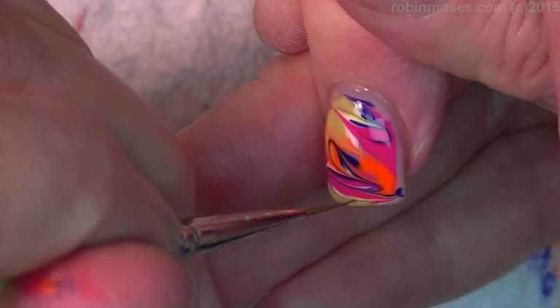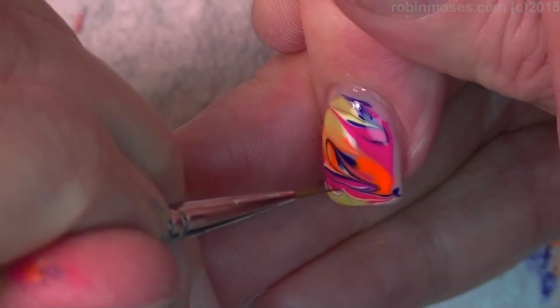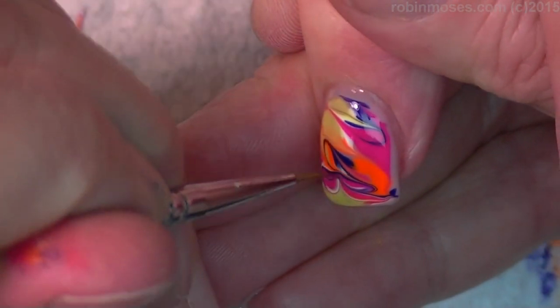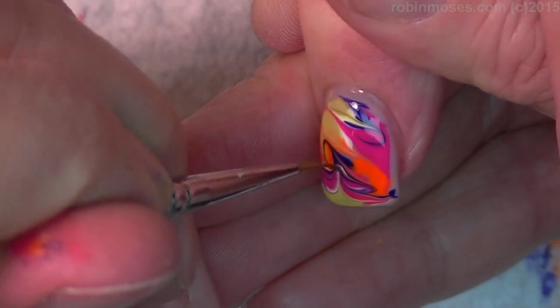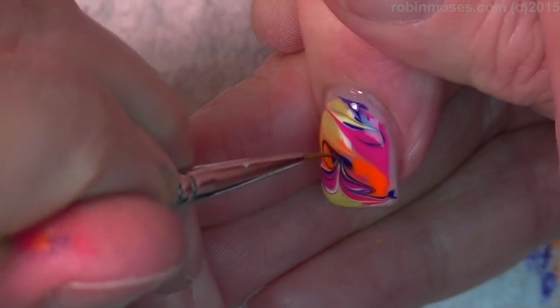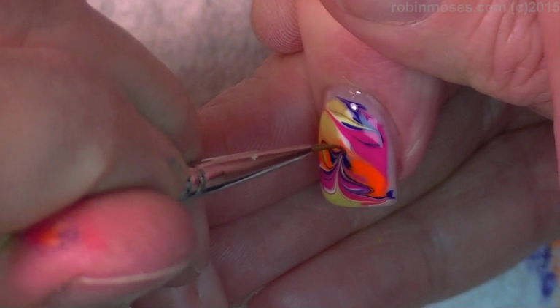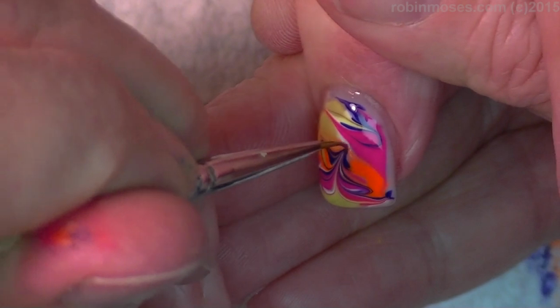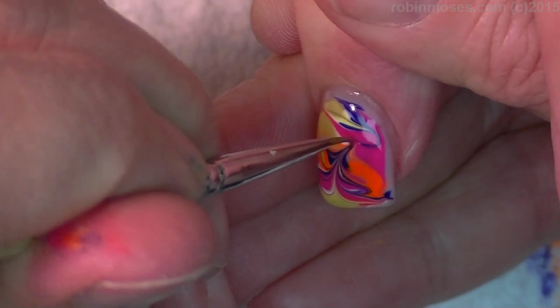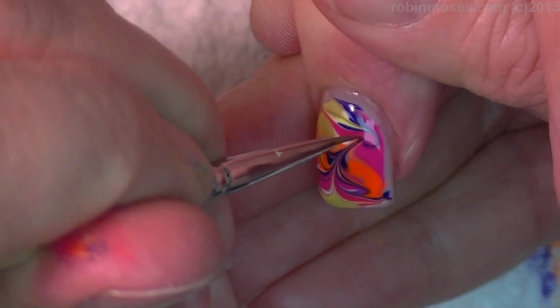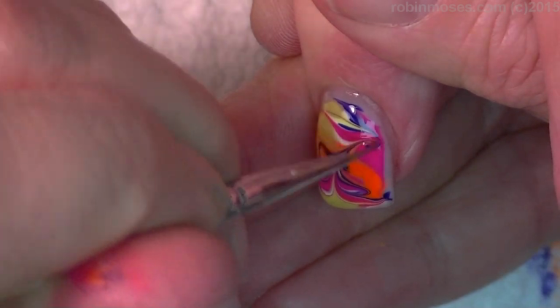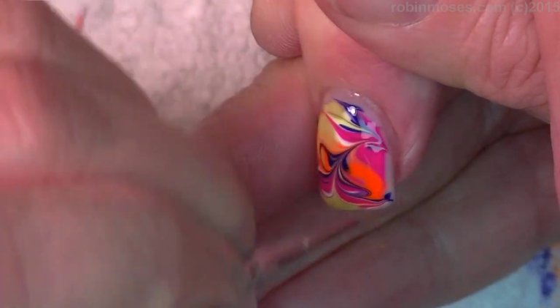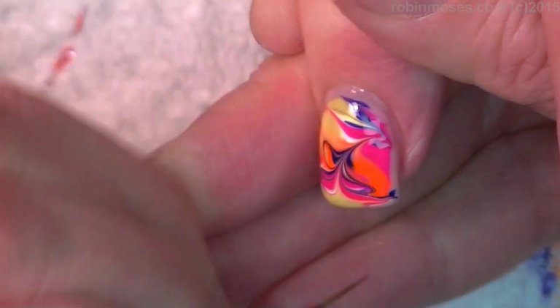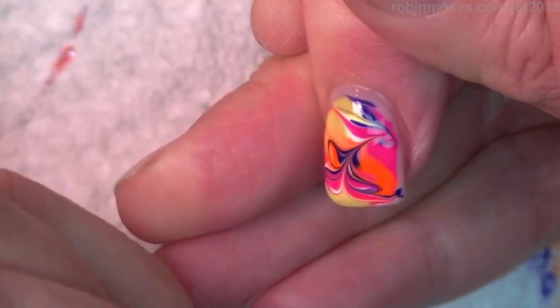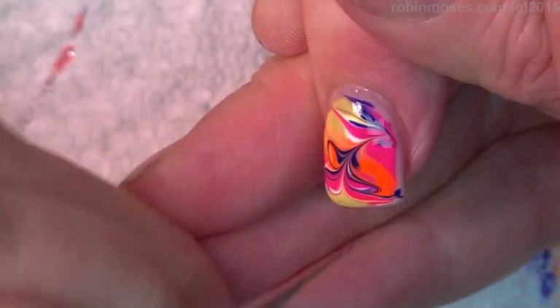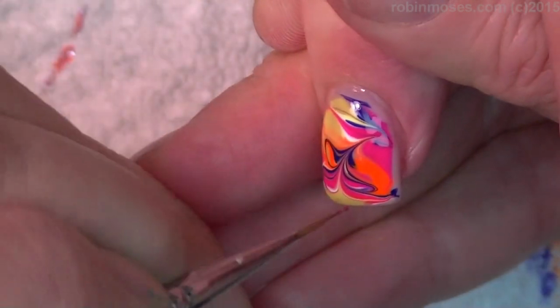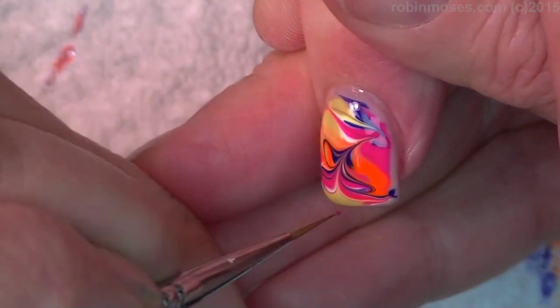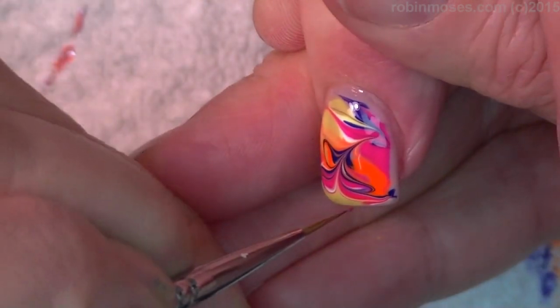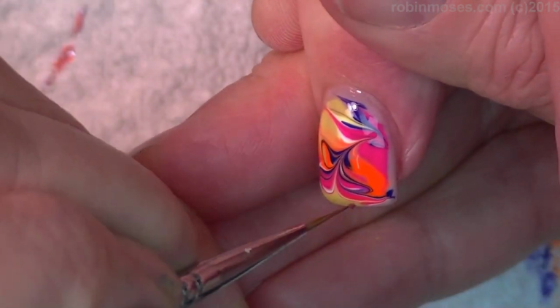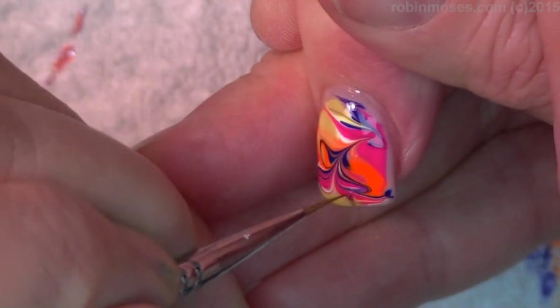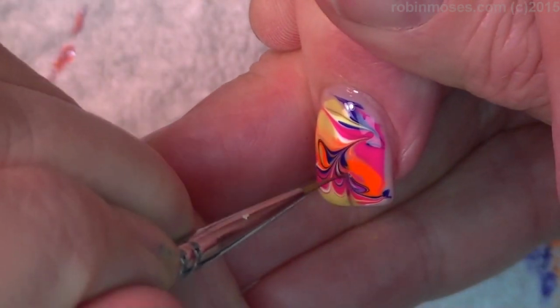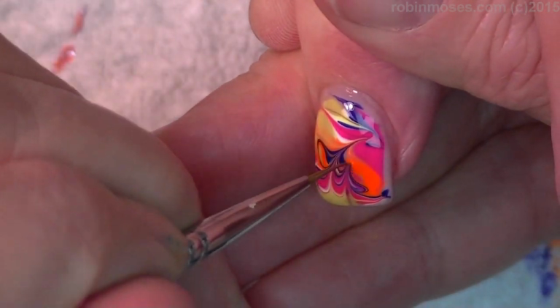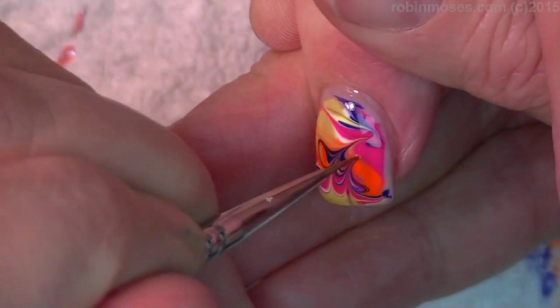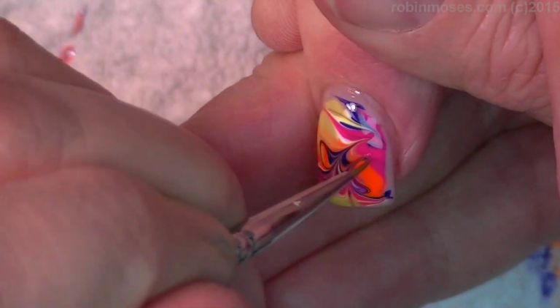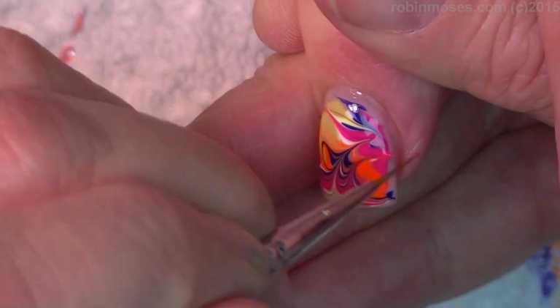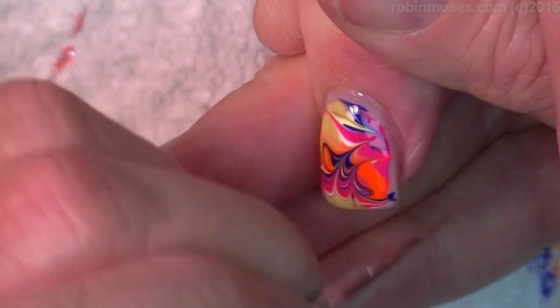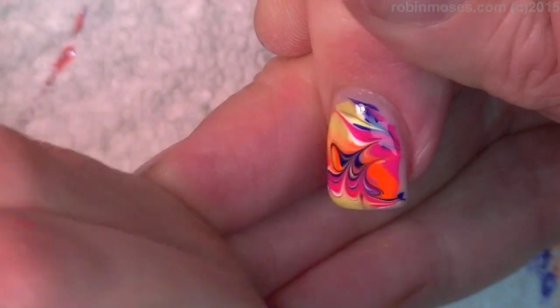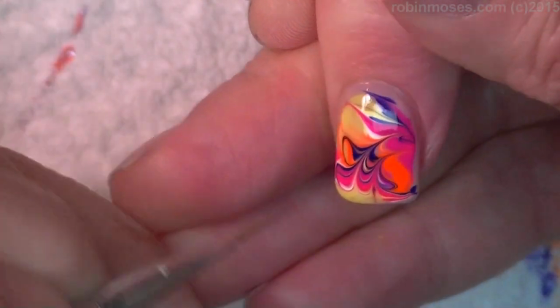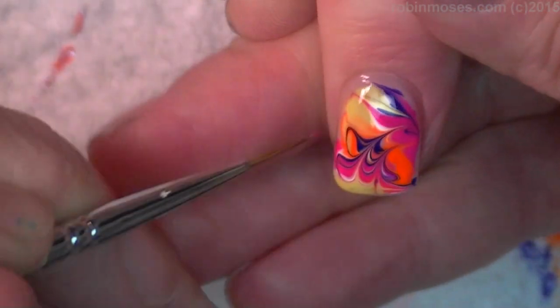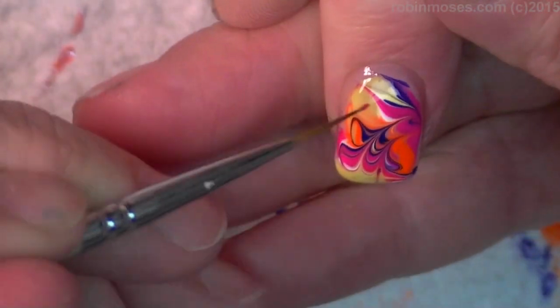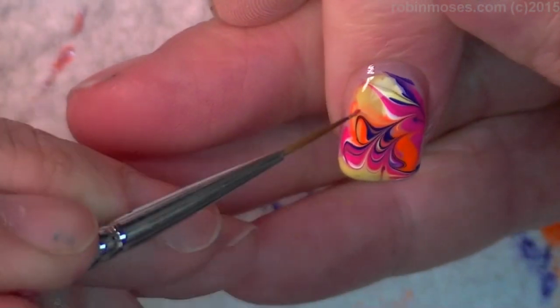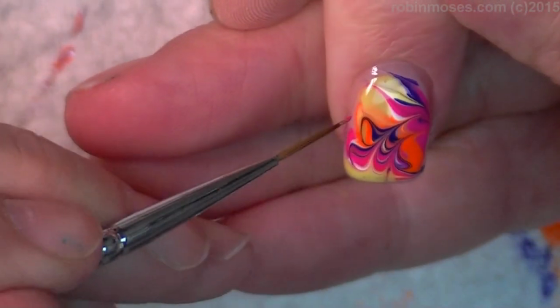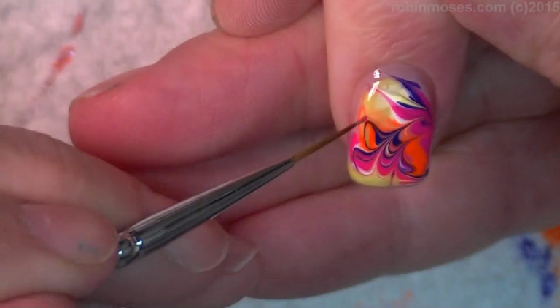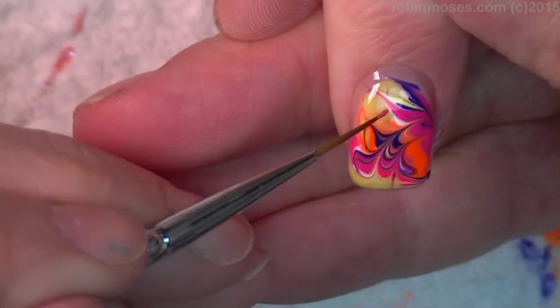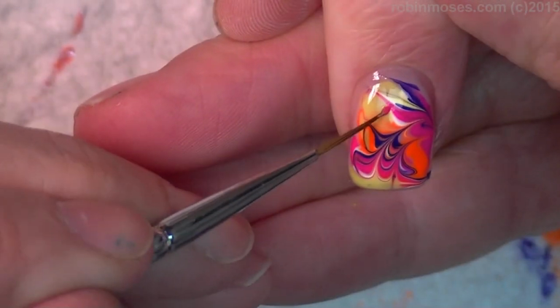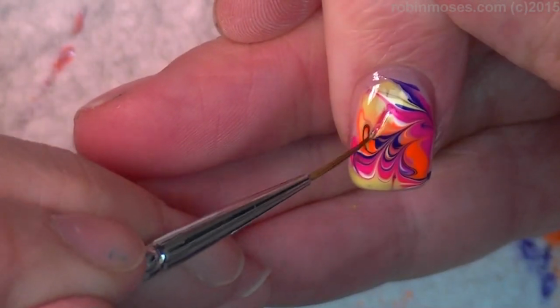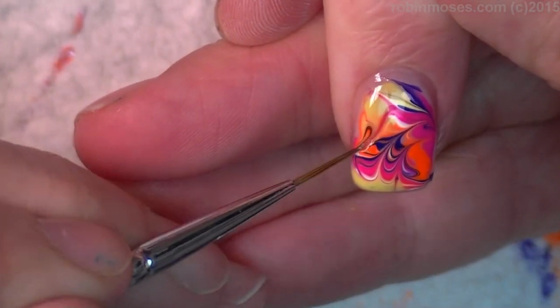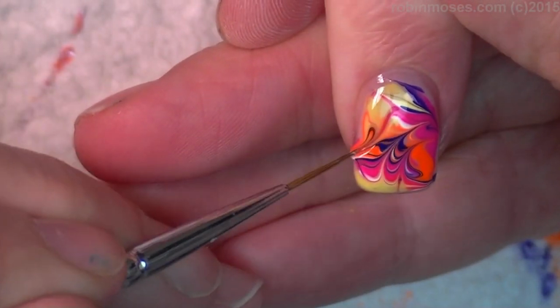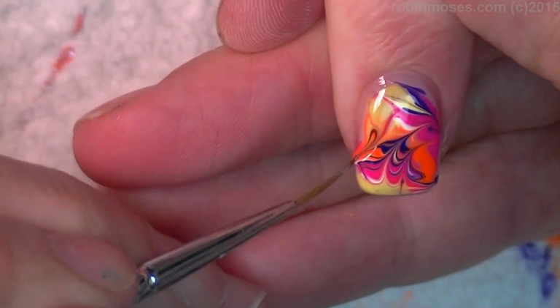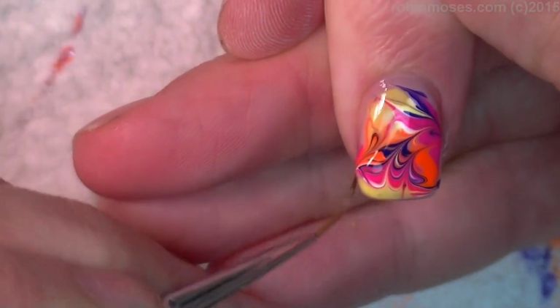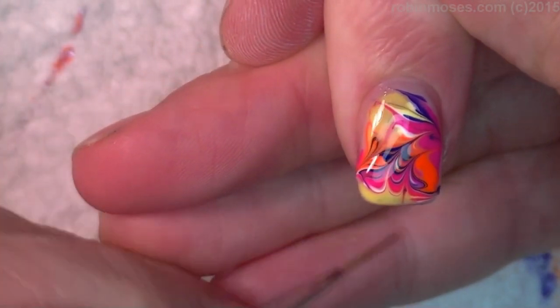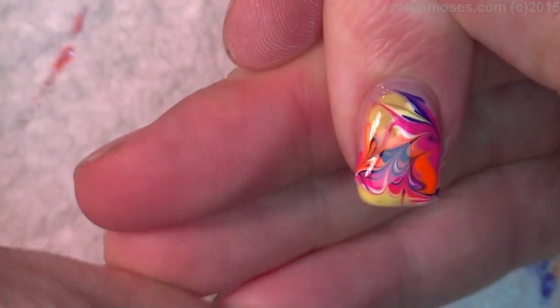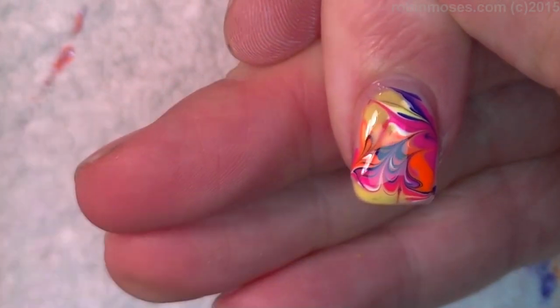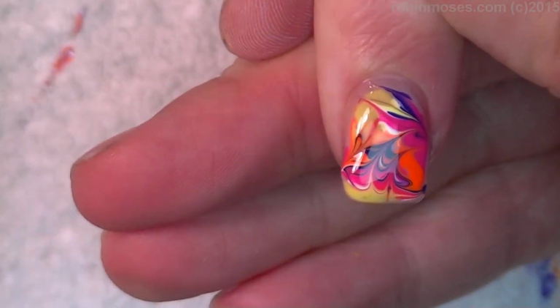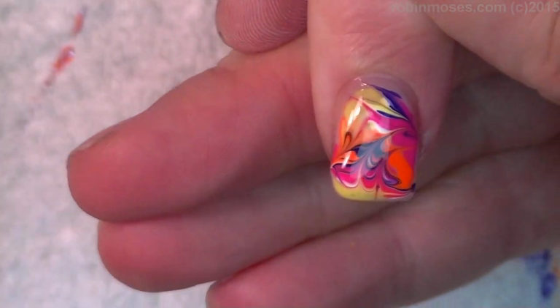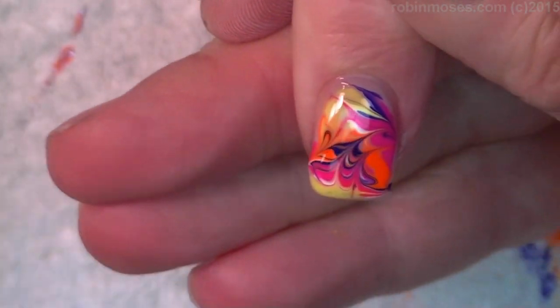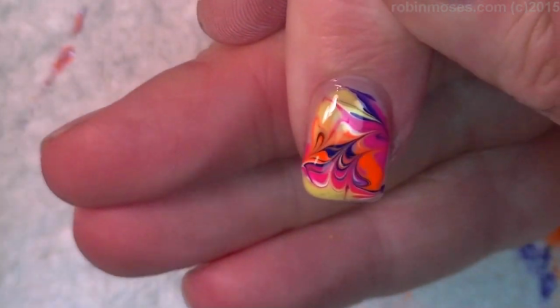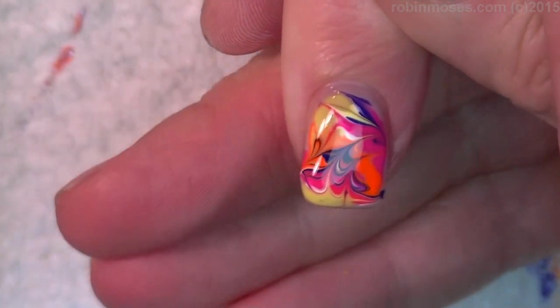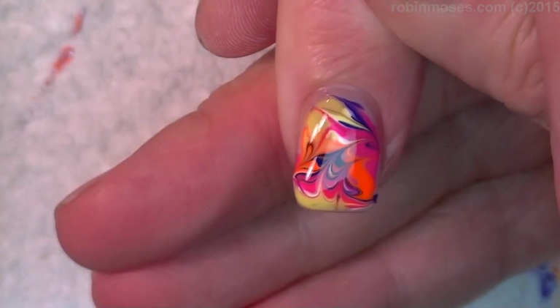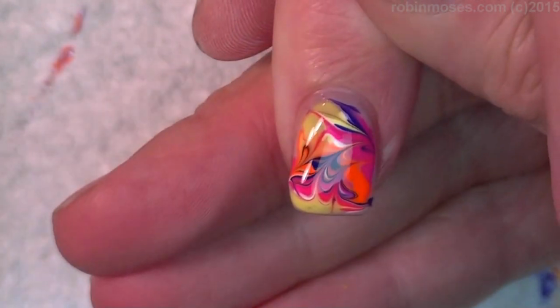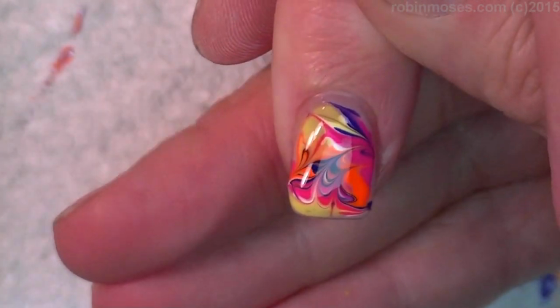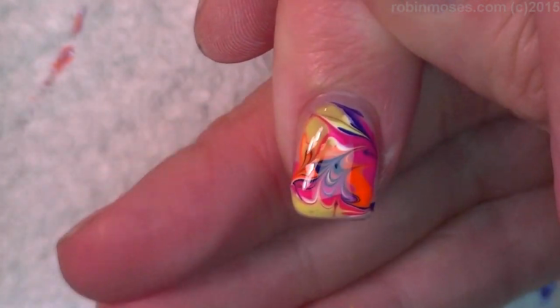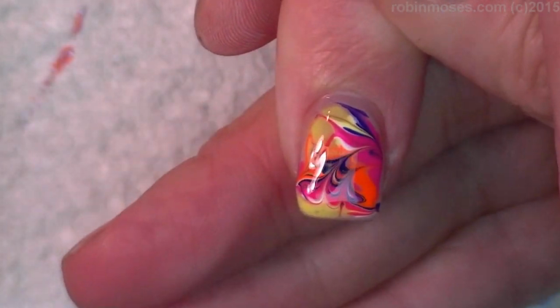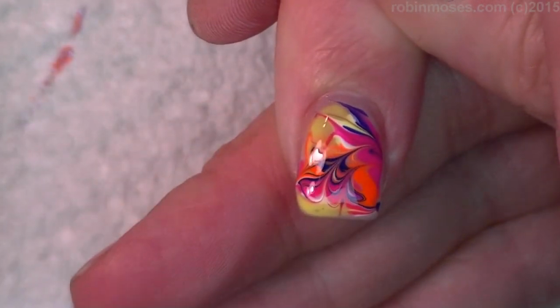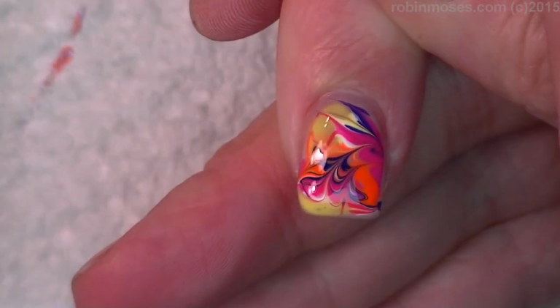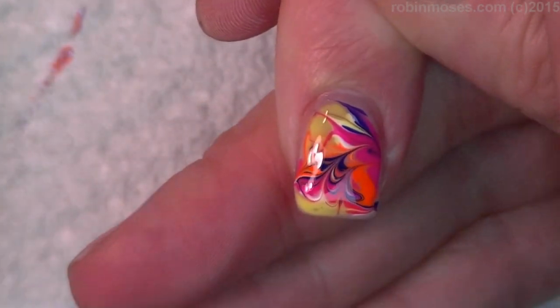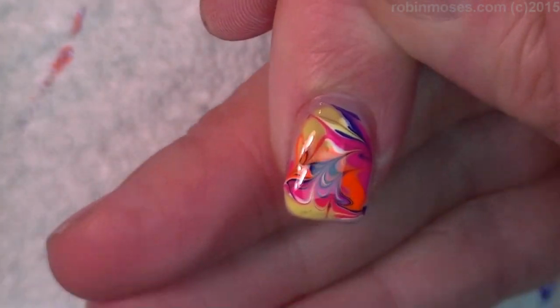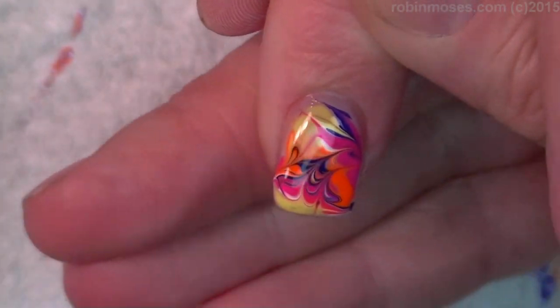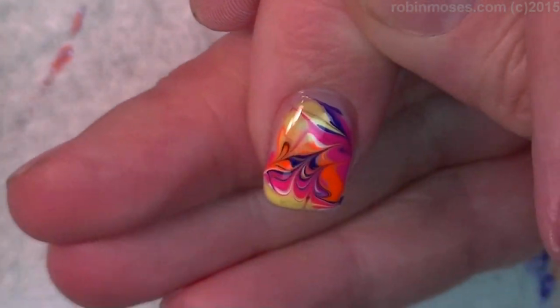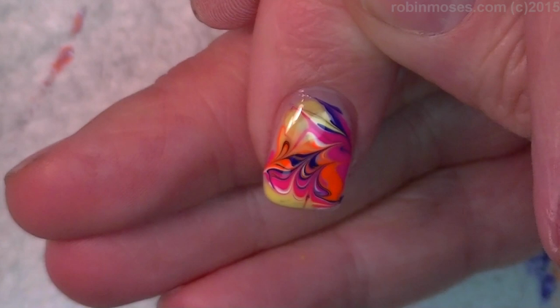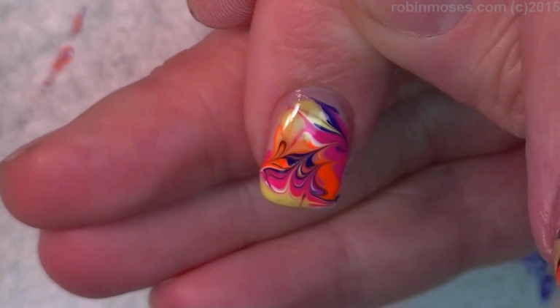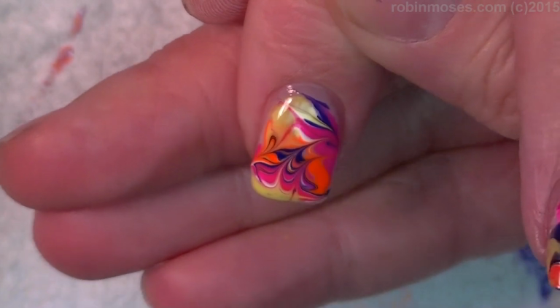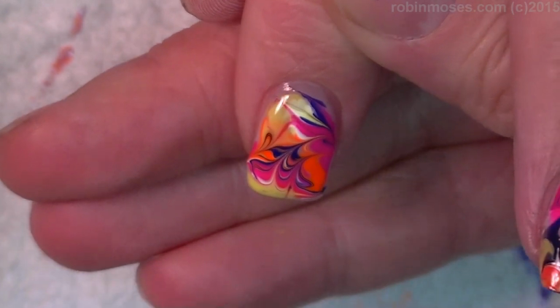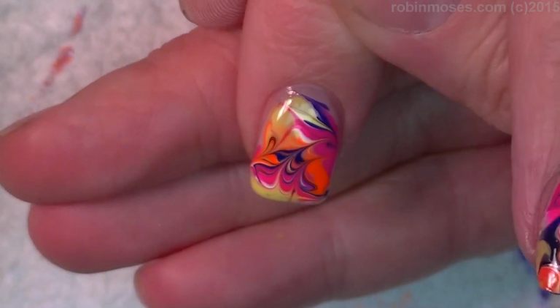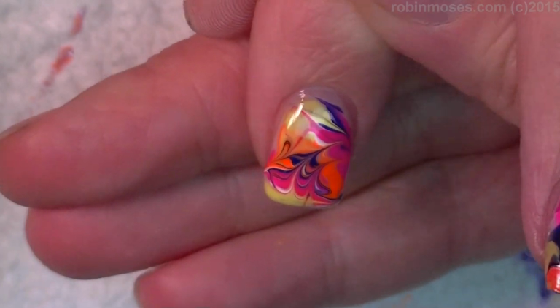I'm going to go up, look at that, and around. There! Boom! Swirly.